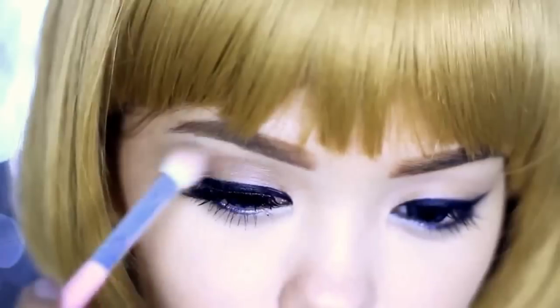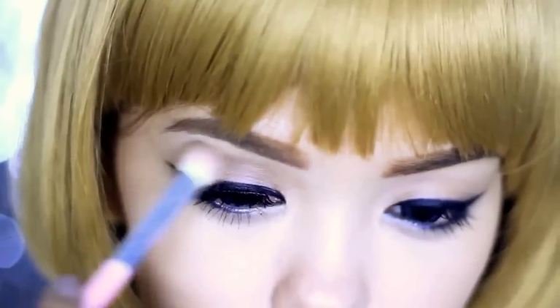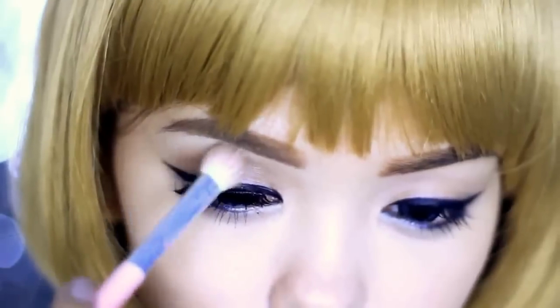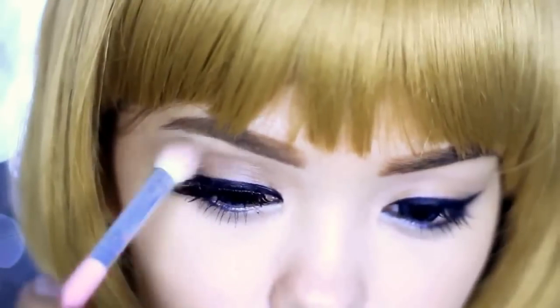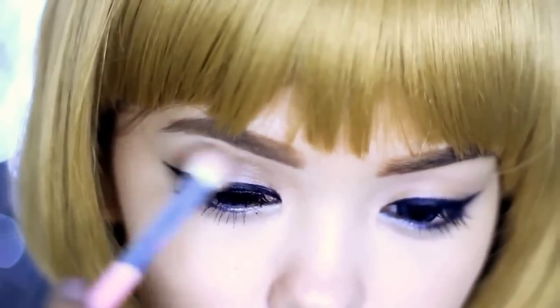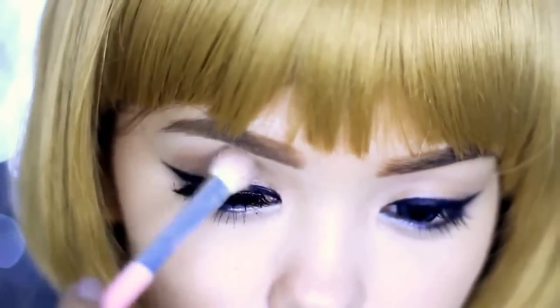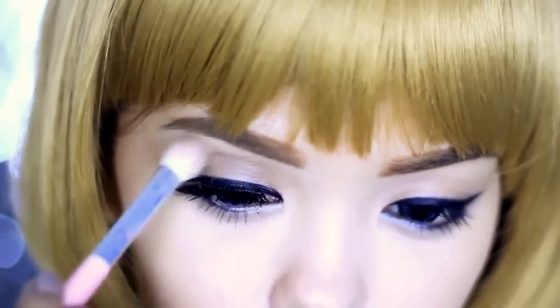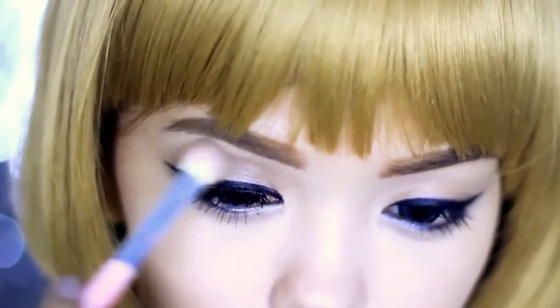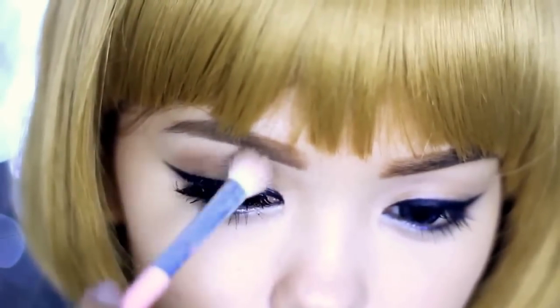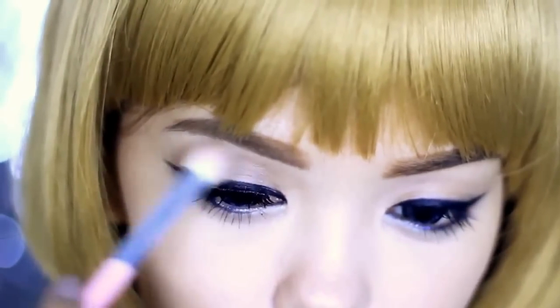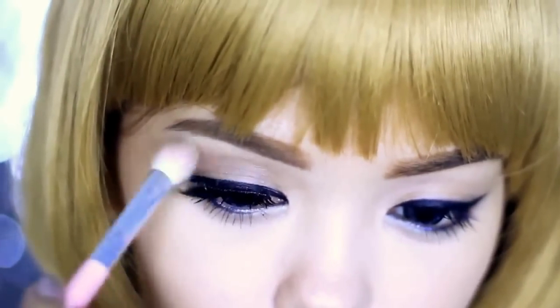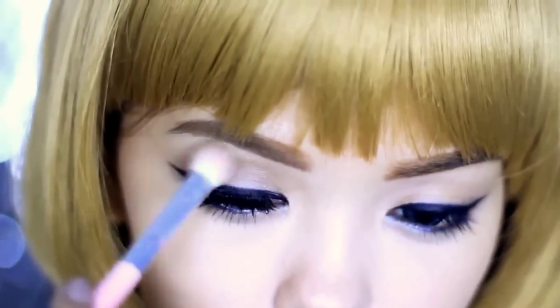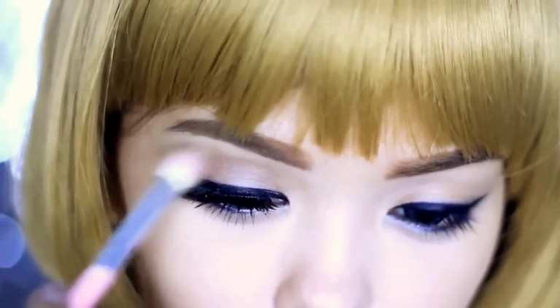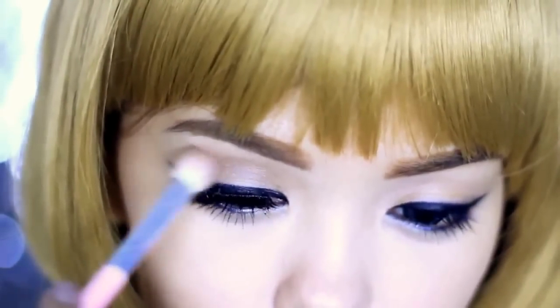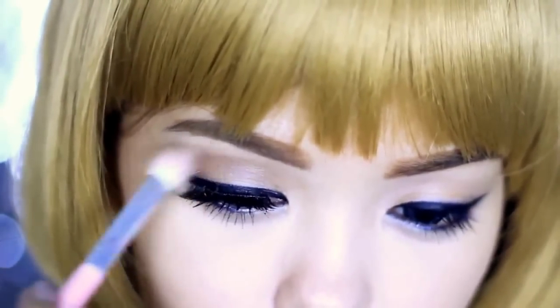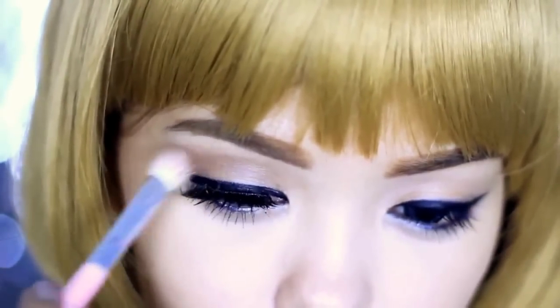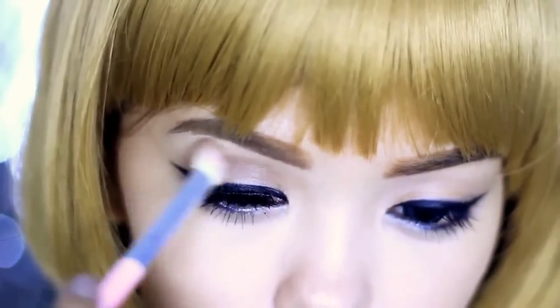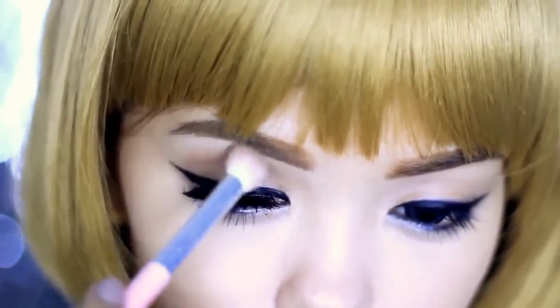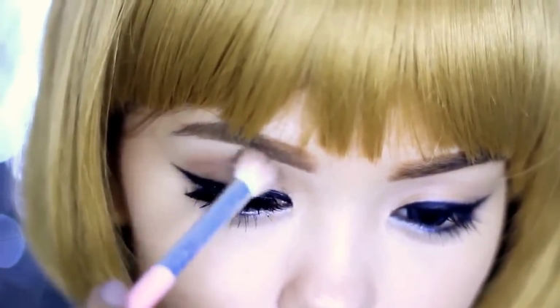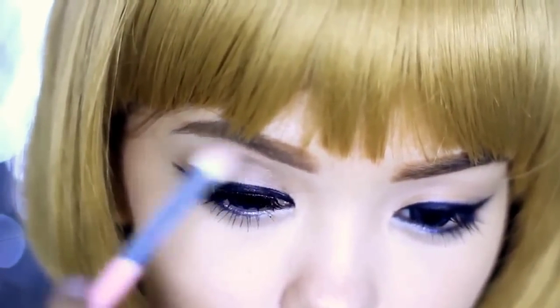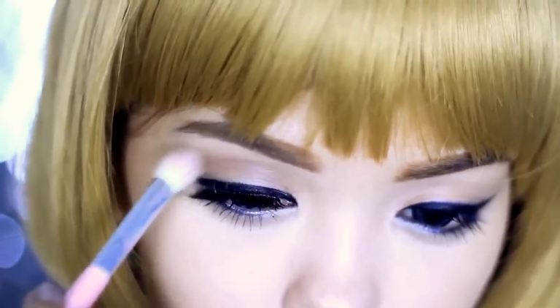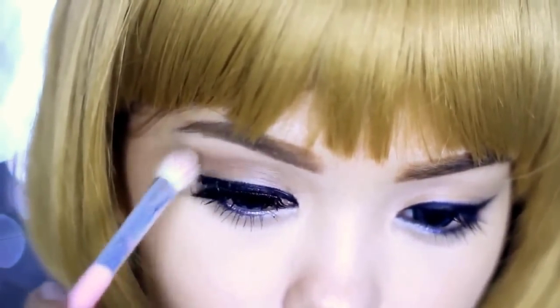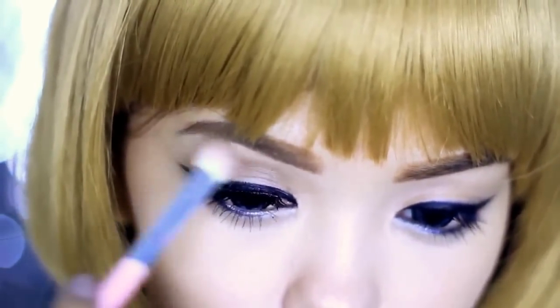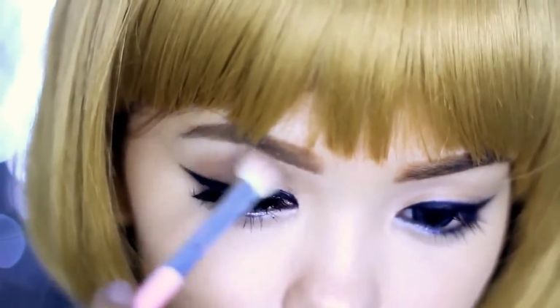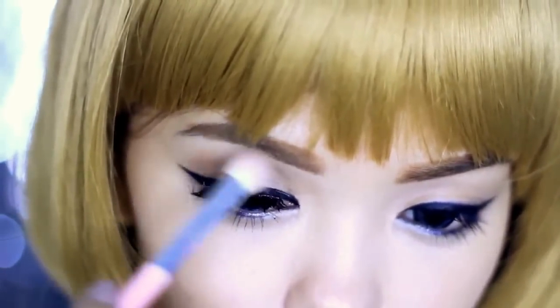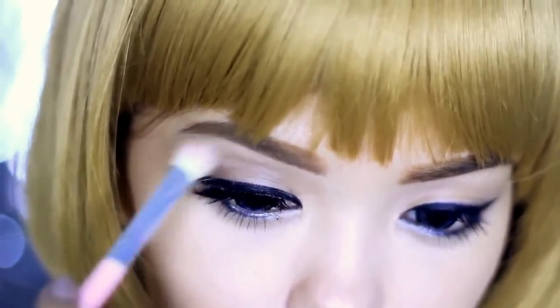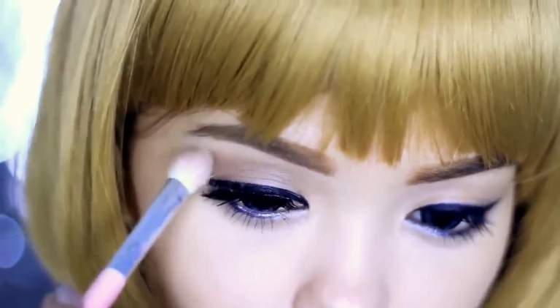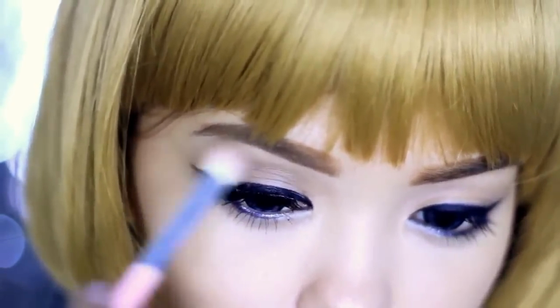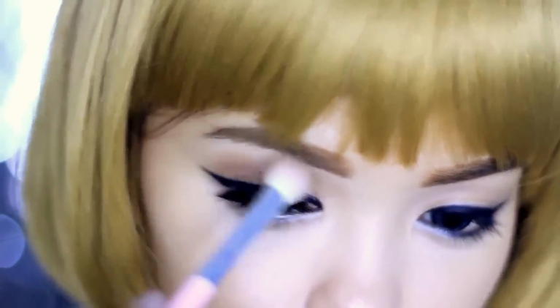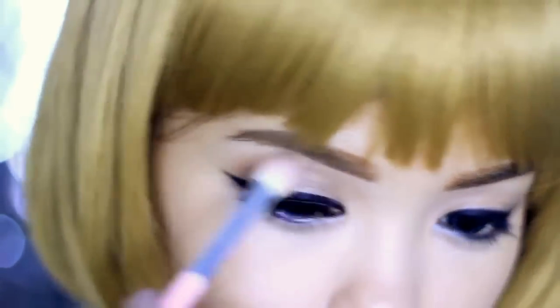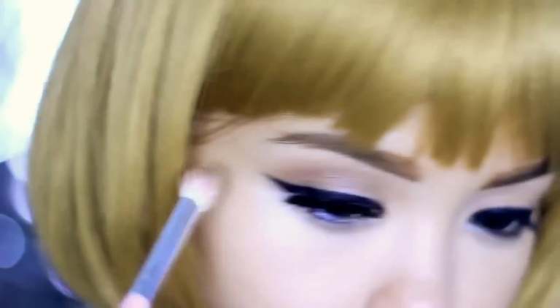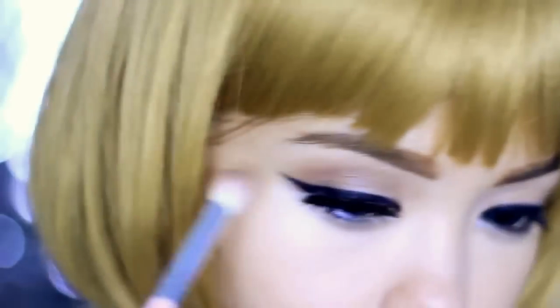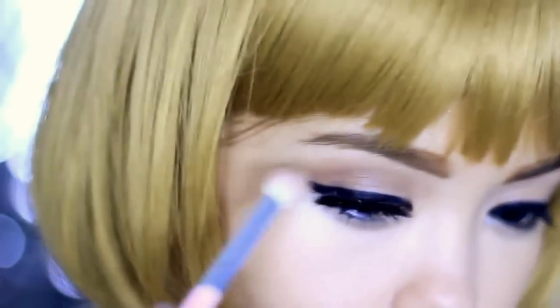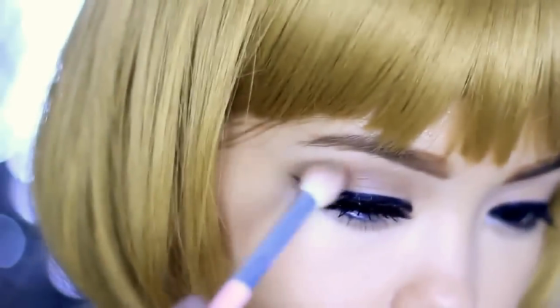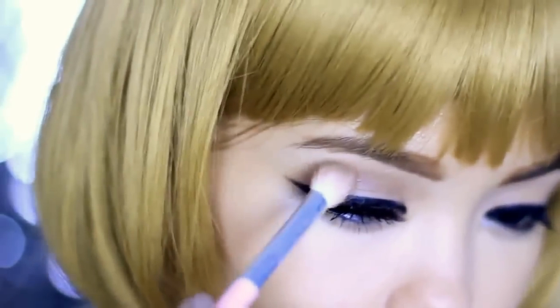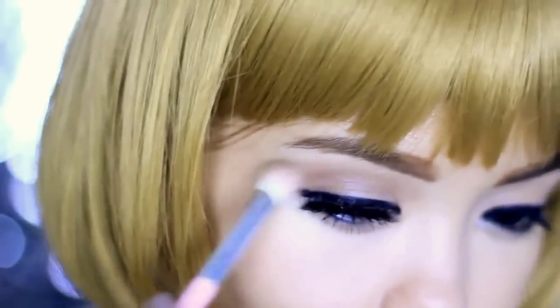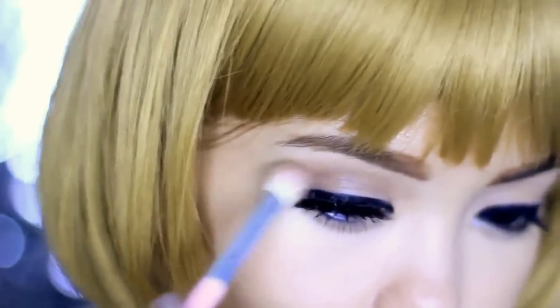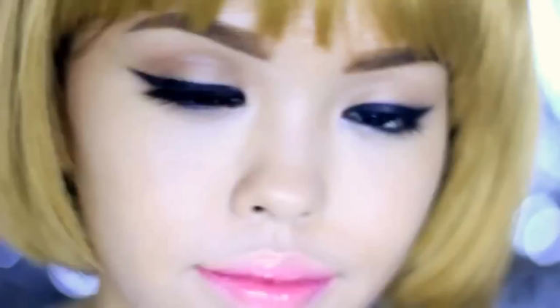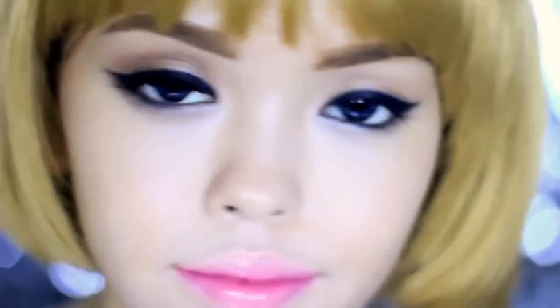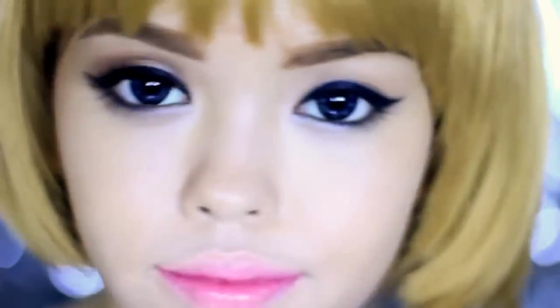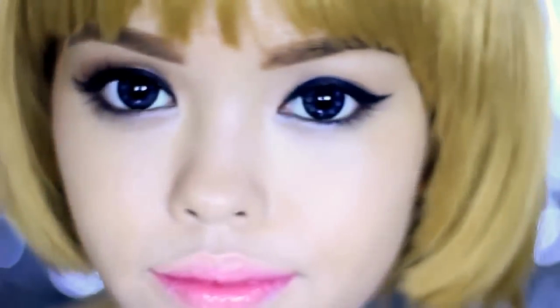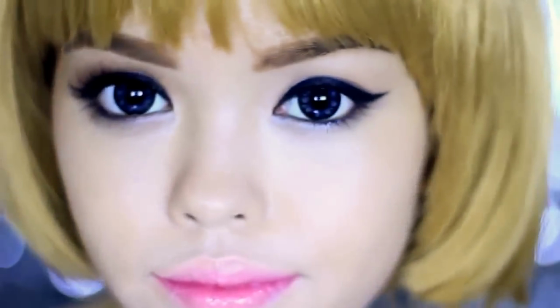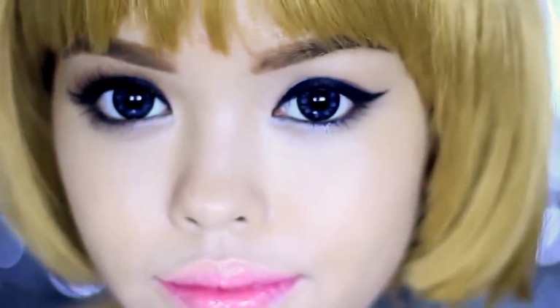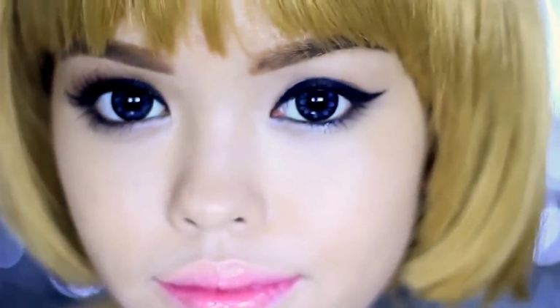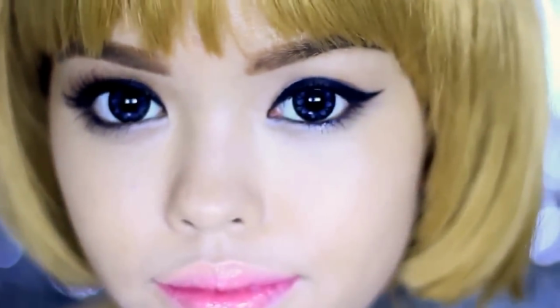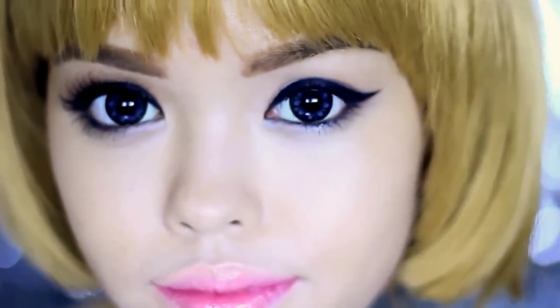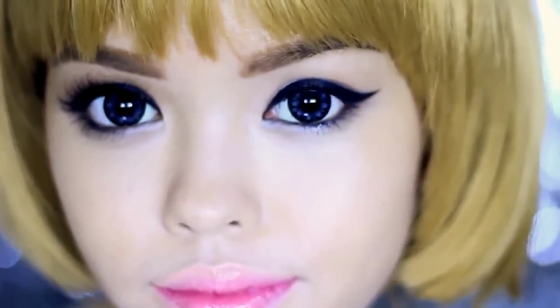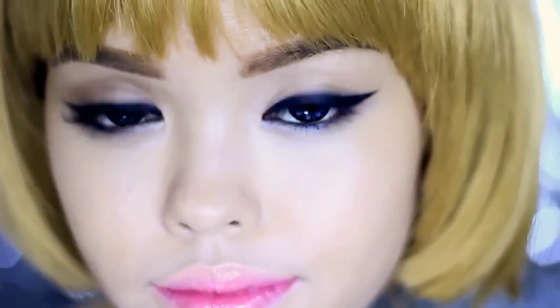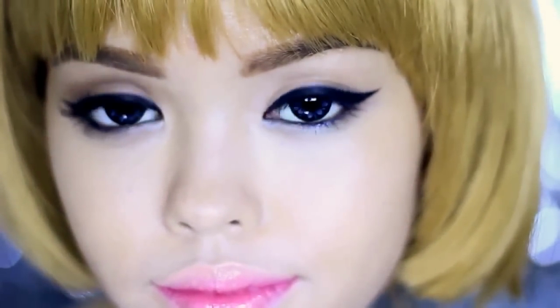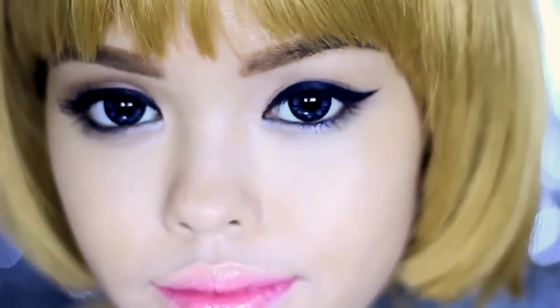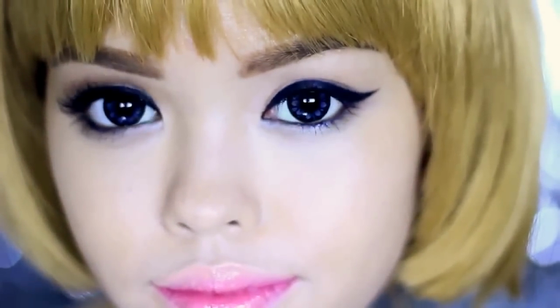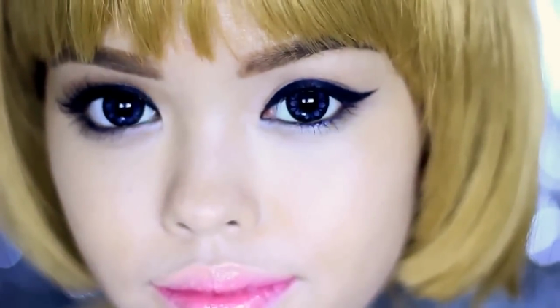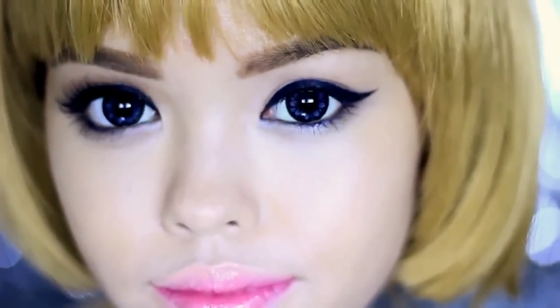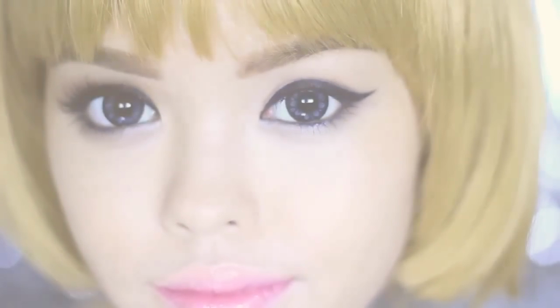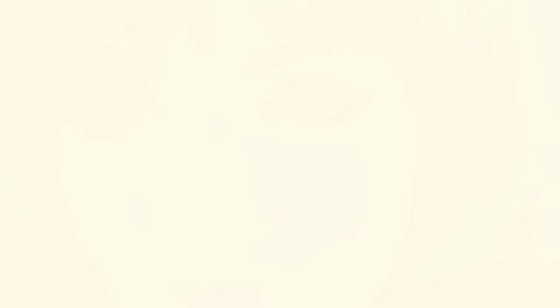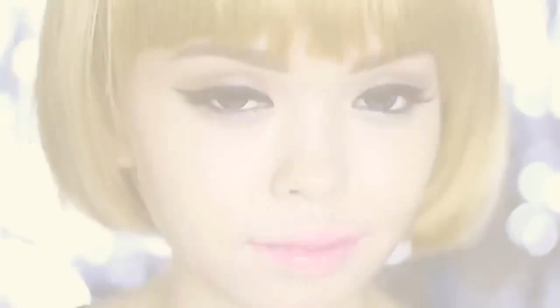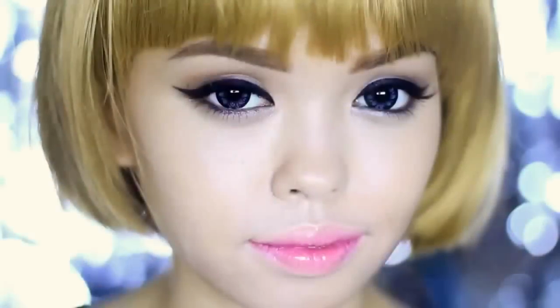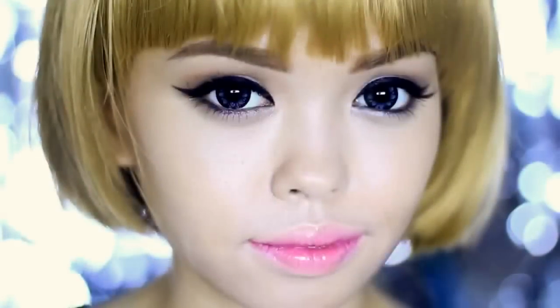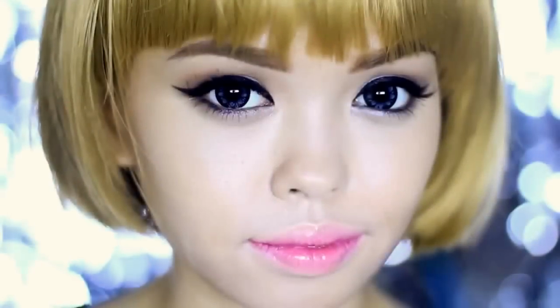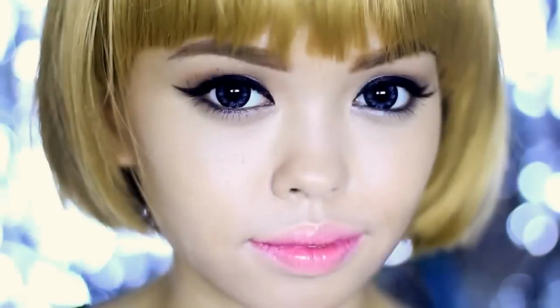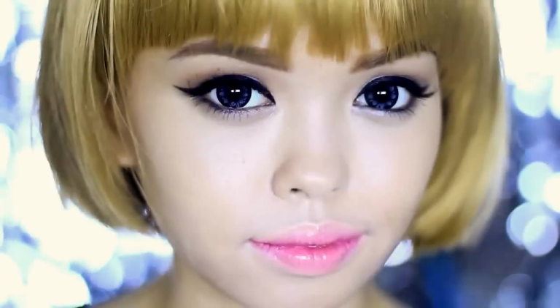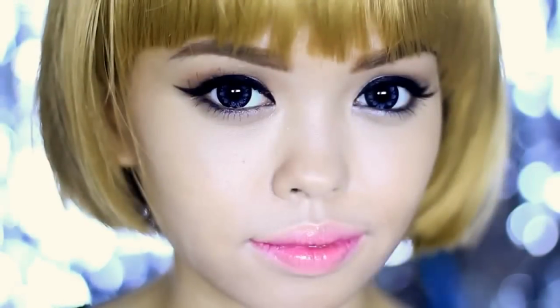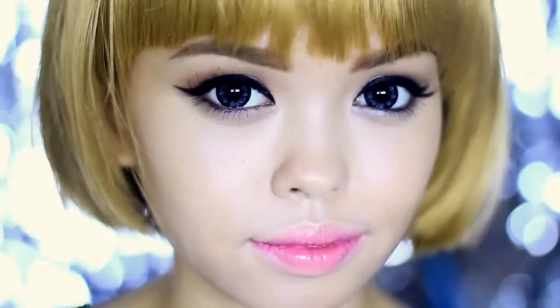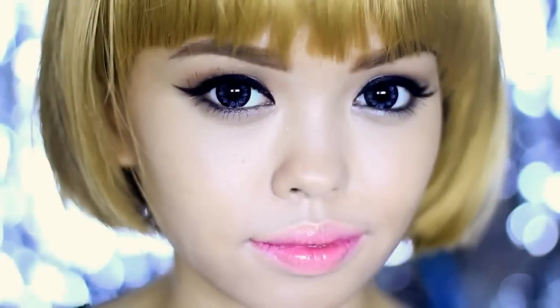You may want to use an eyelid tape if you have a monolid, or just contour your crease like what I'm doing now. And that's it!